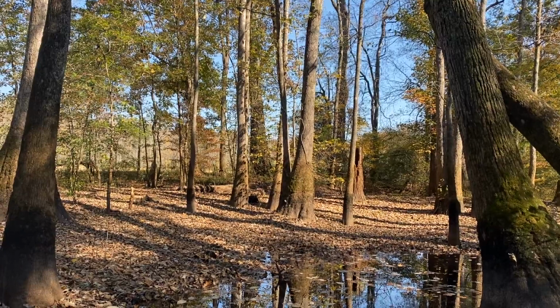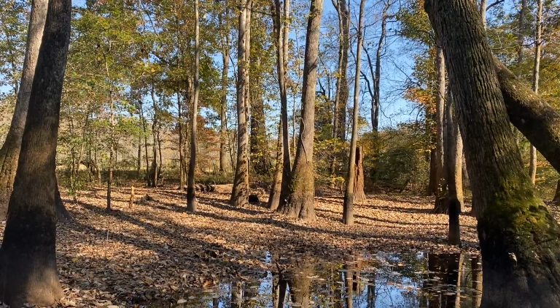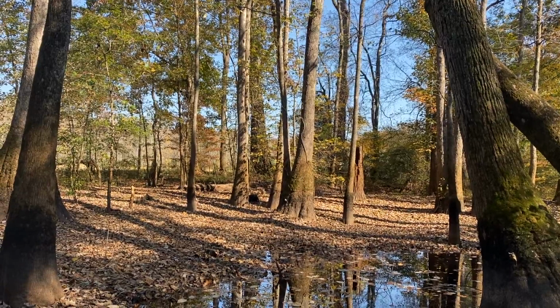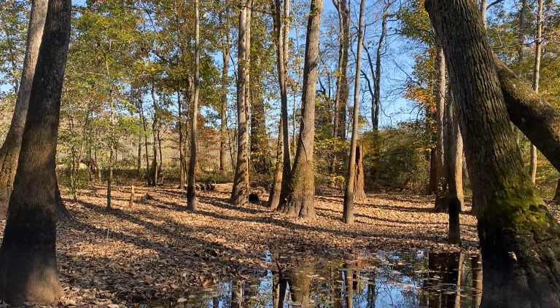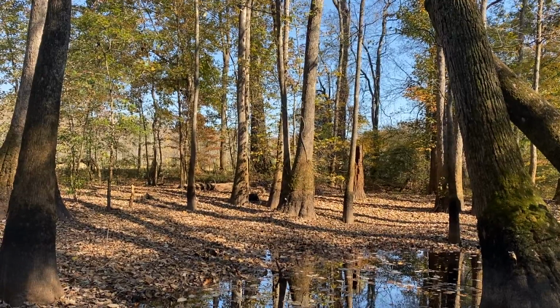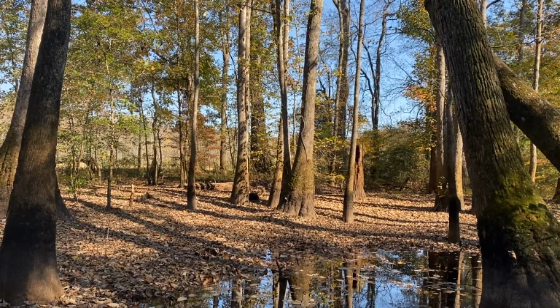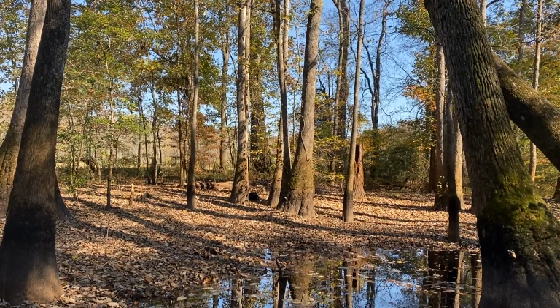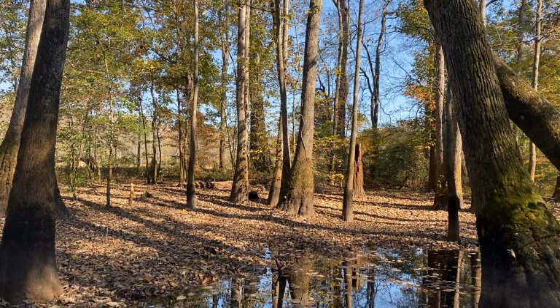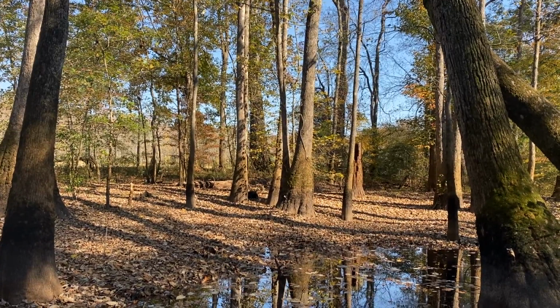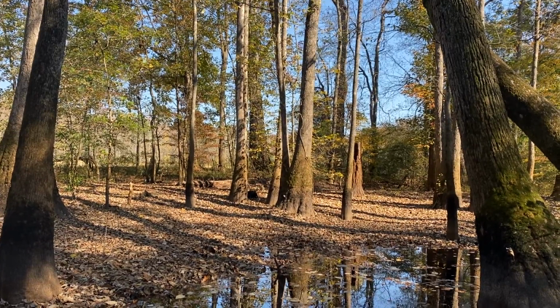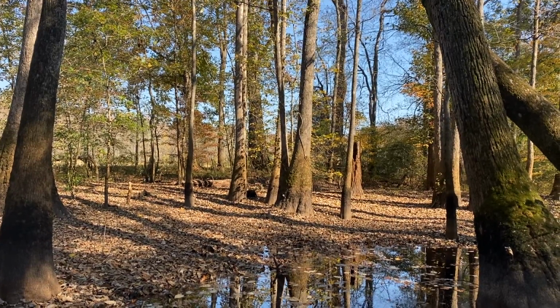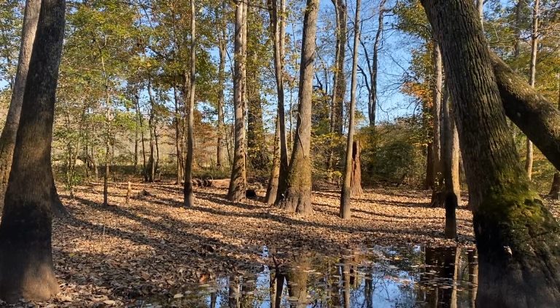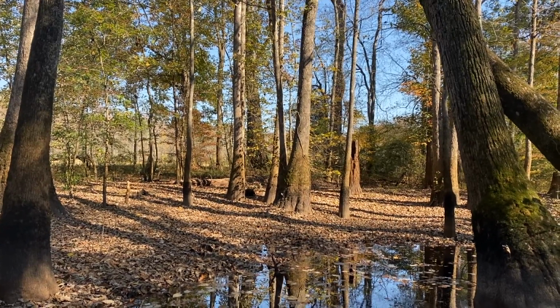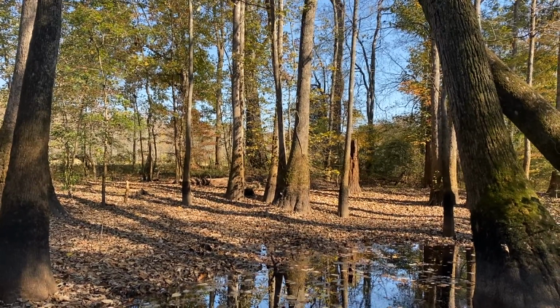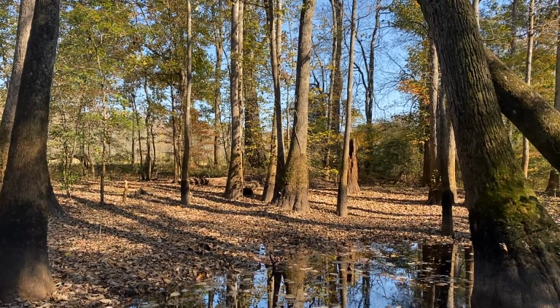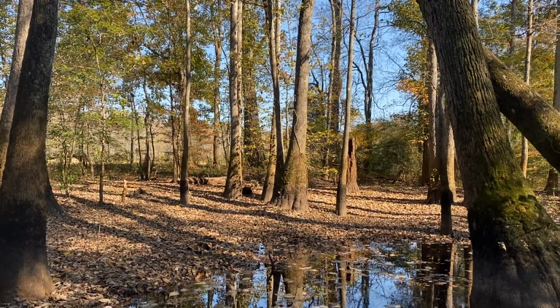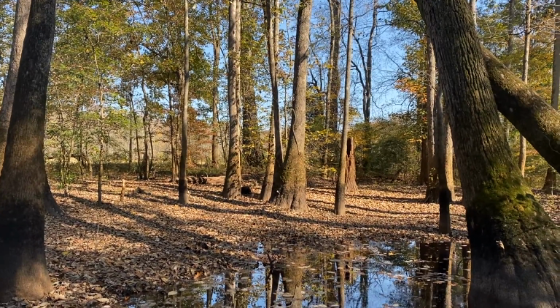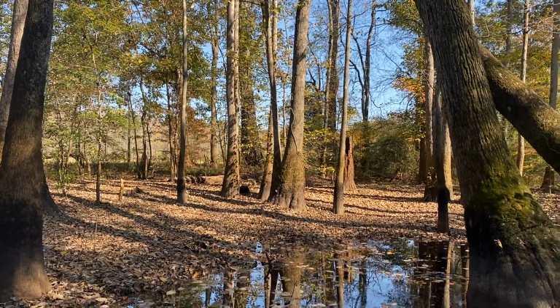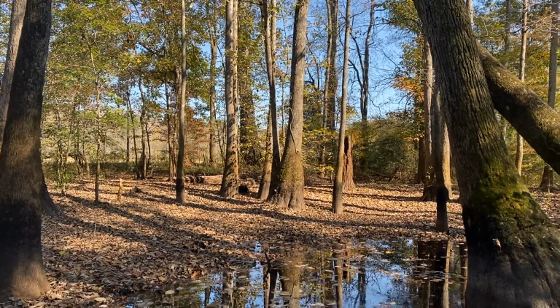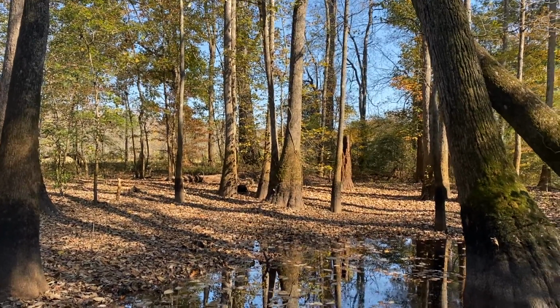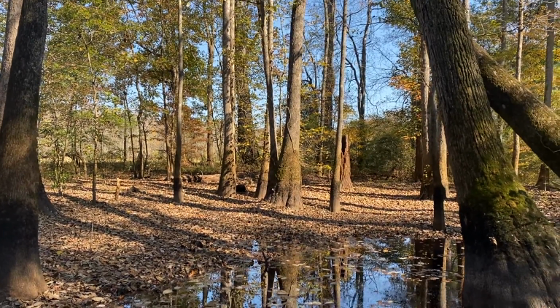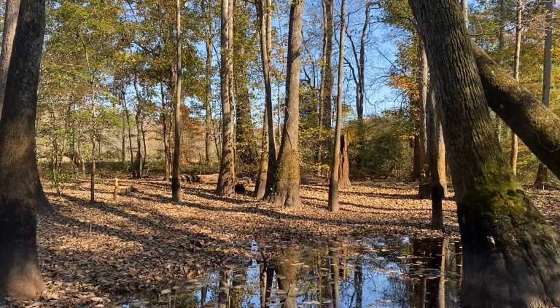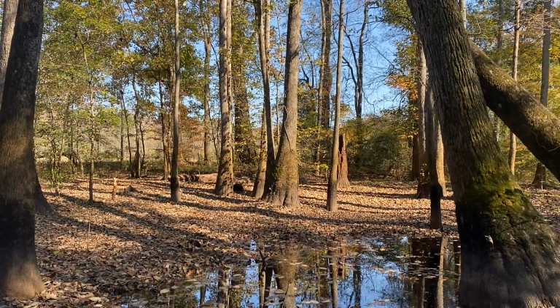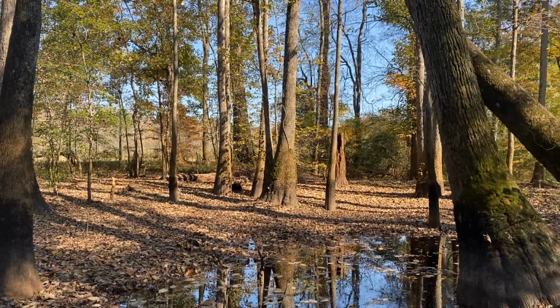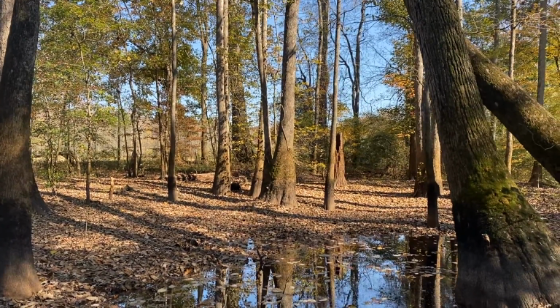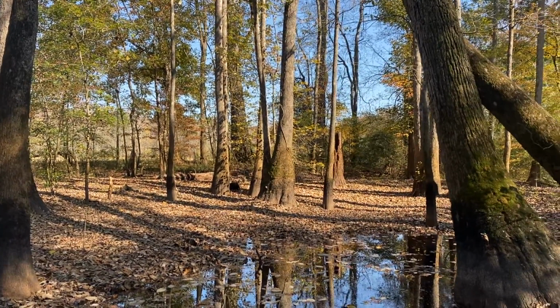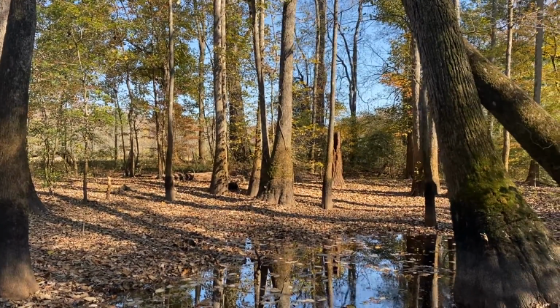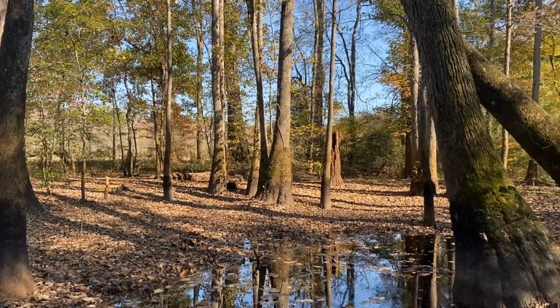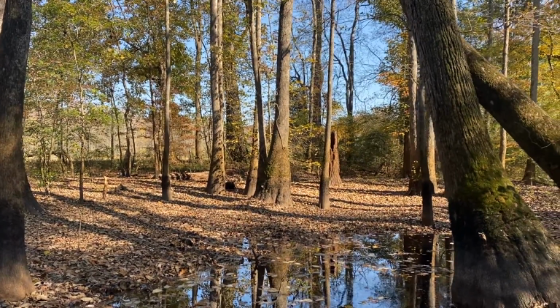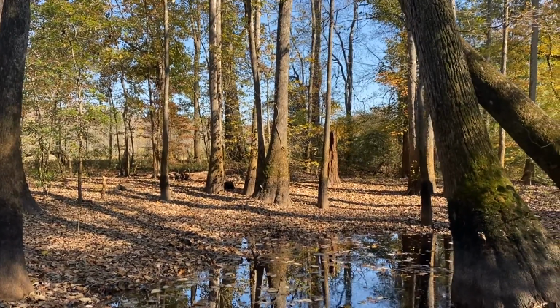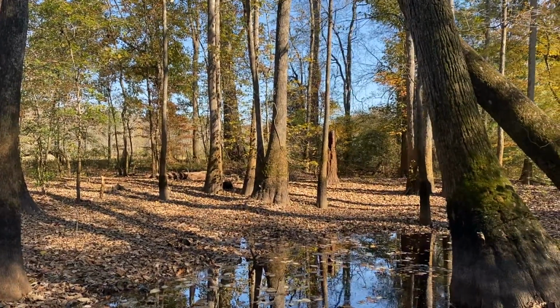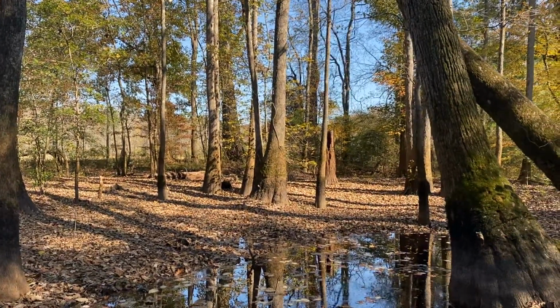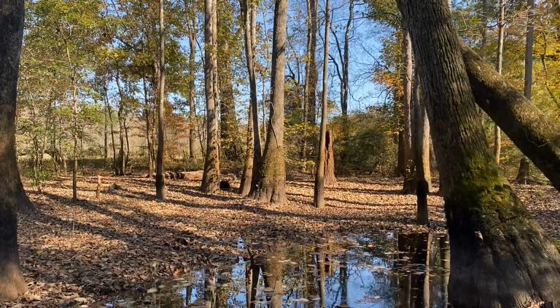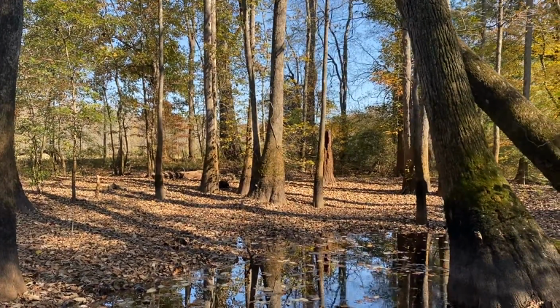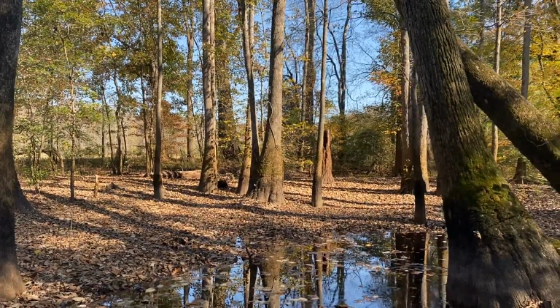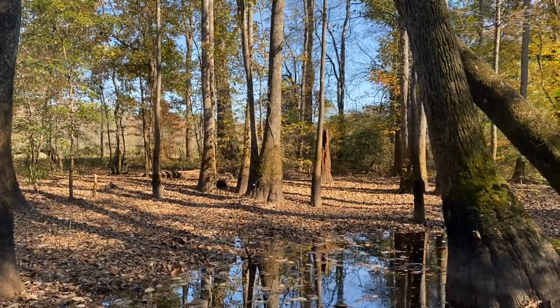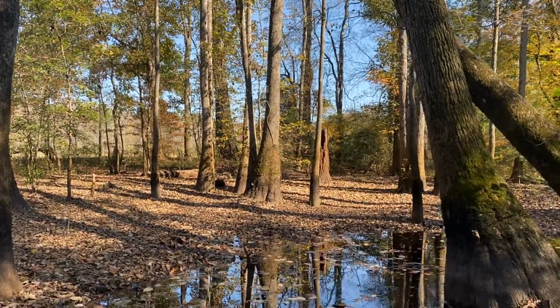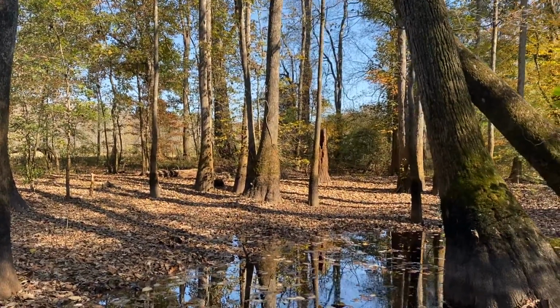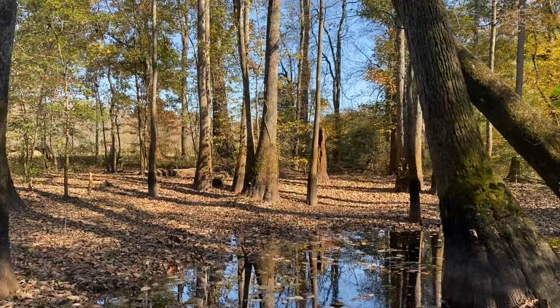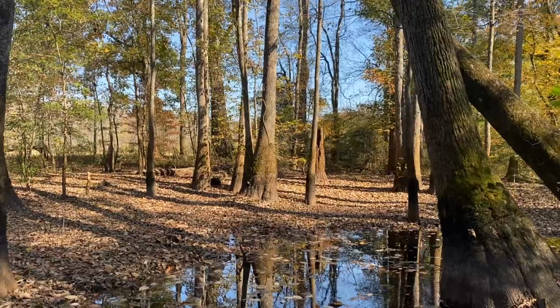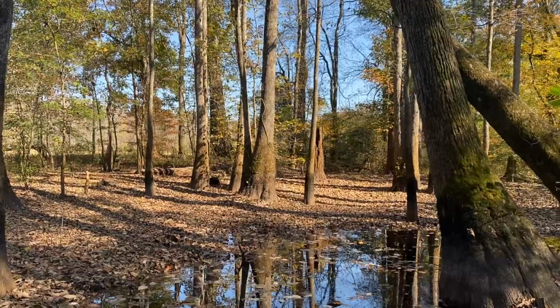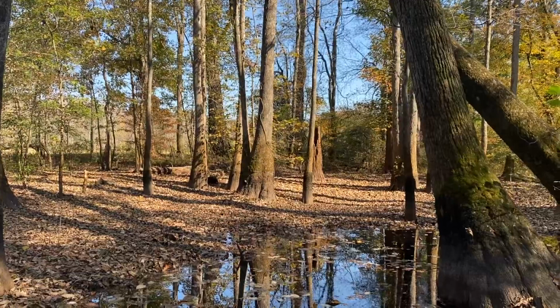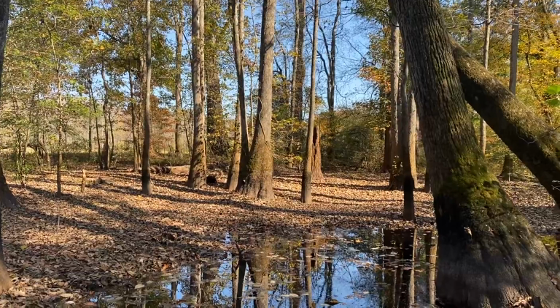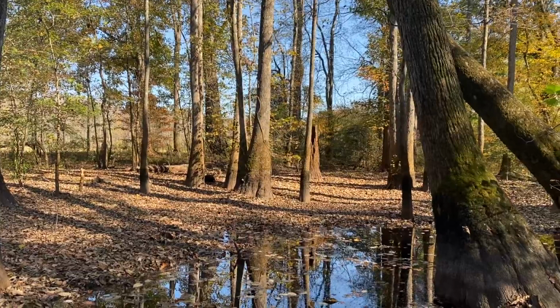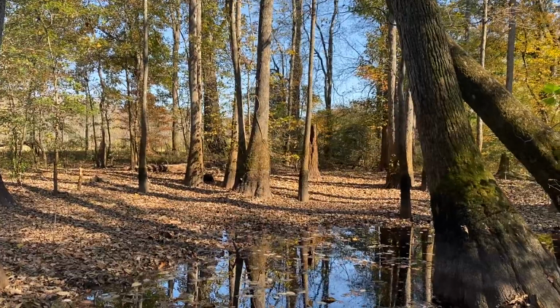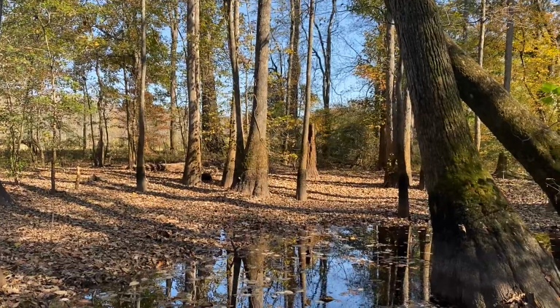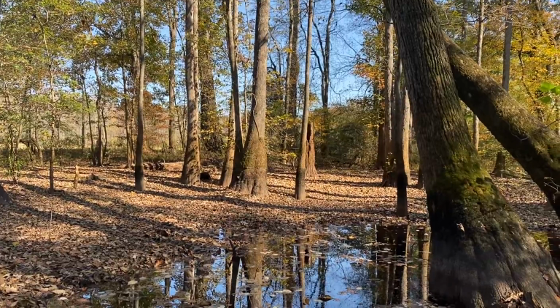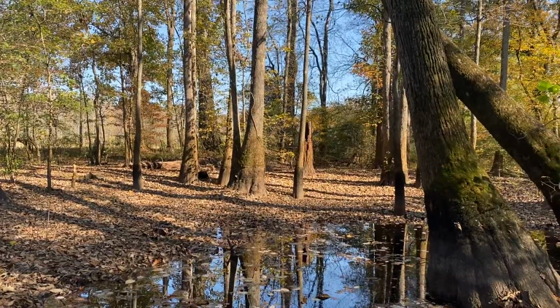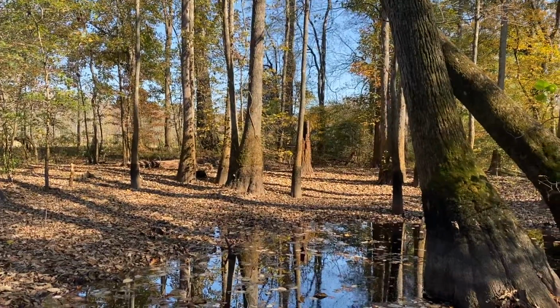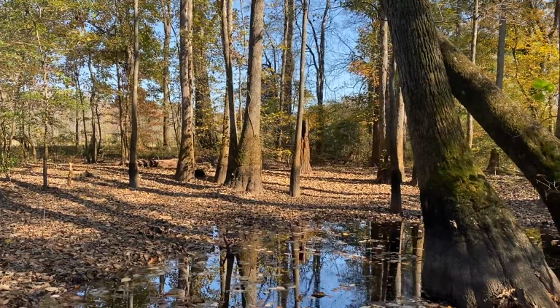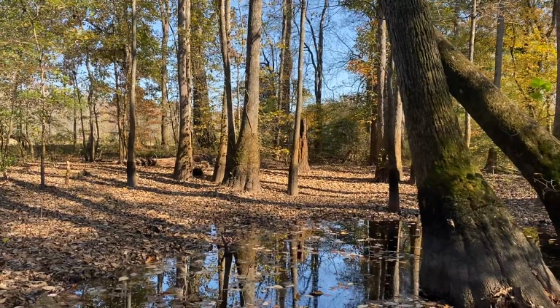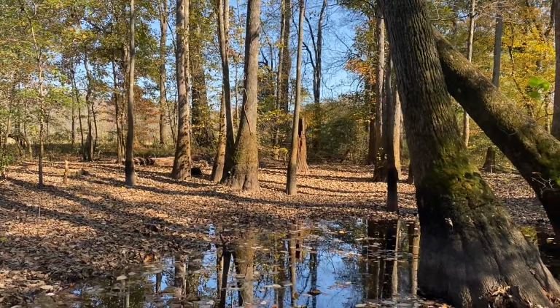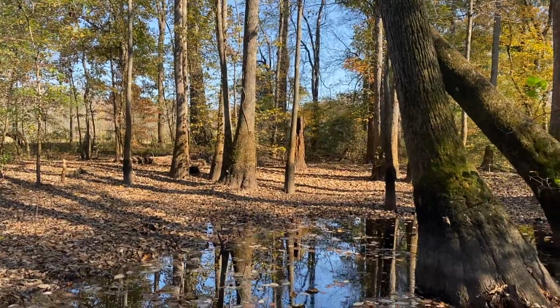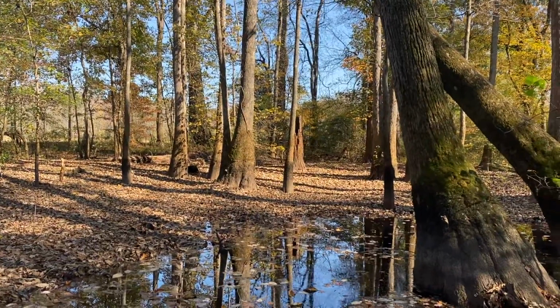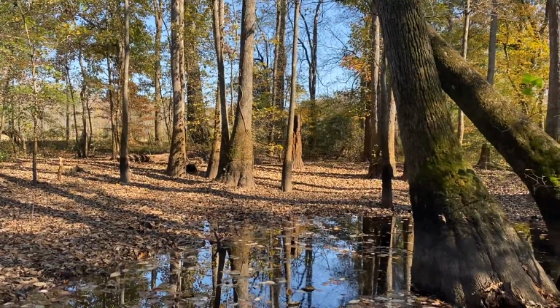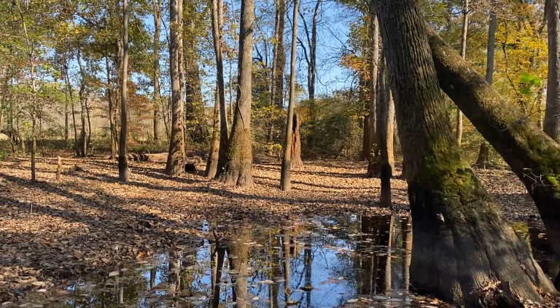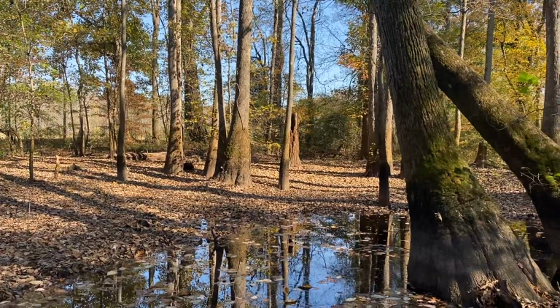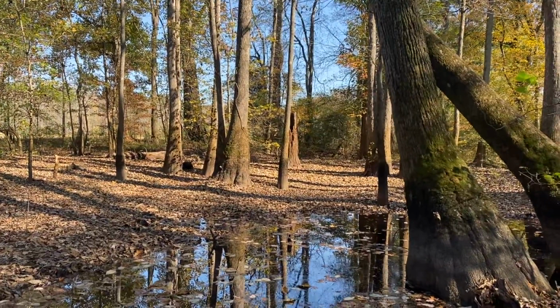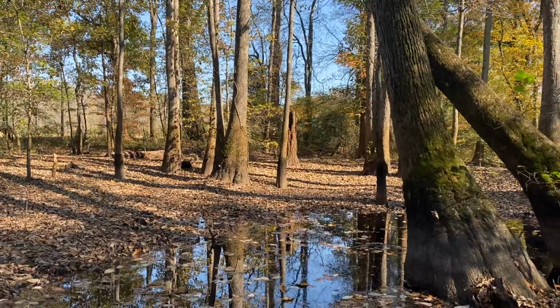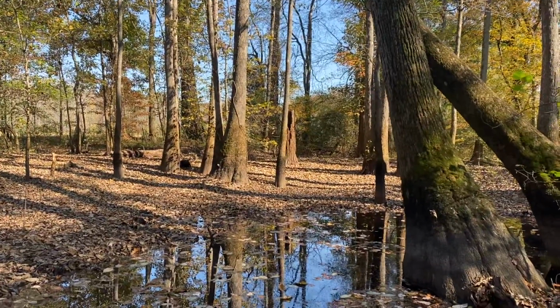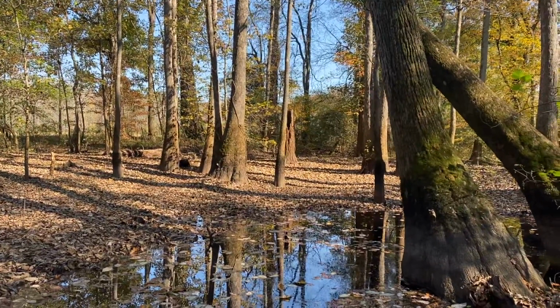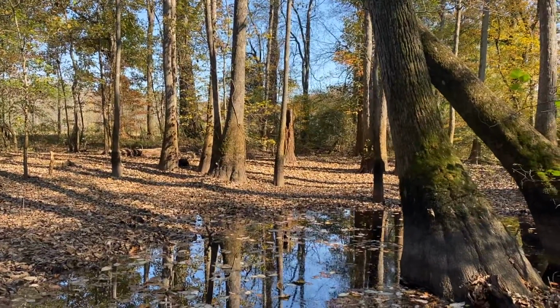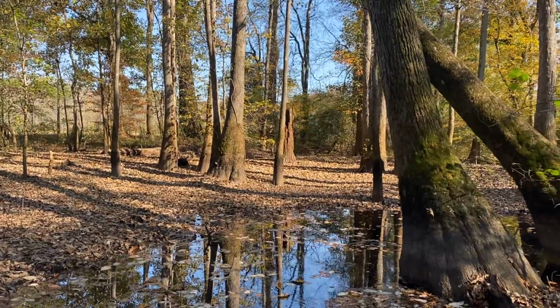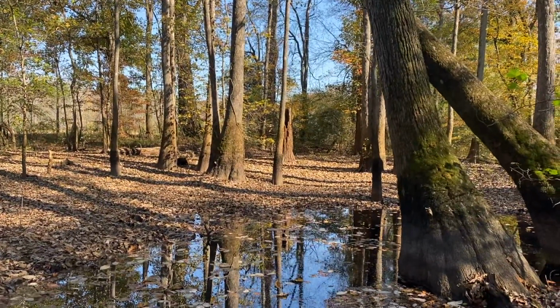Good morning. This is Steve Jones. I'm on the Hayes Nature Preserve in Huntsville, Alabama.